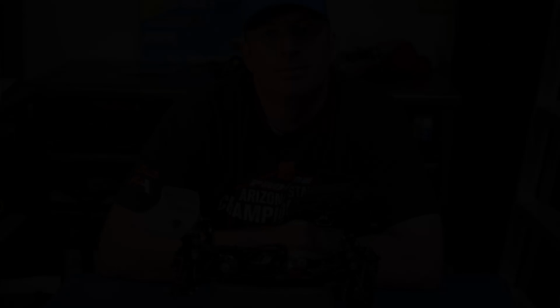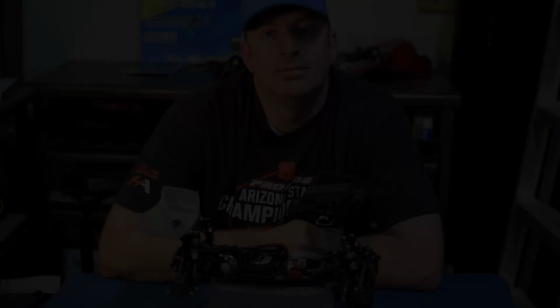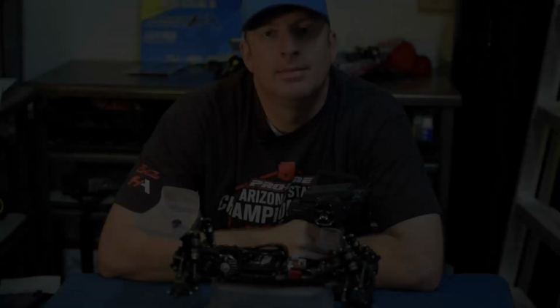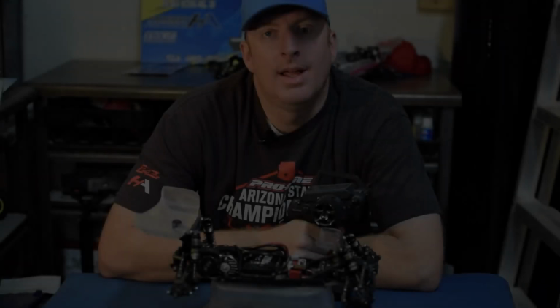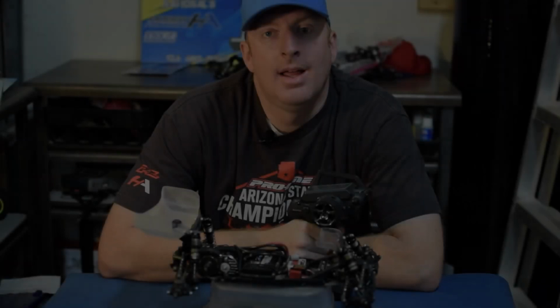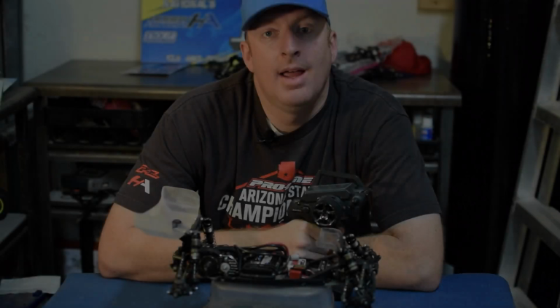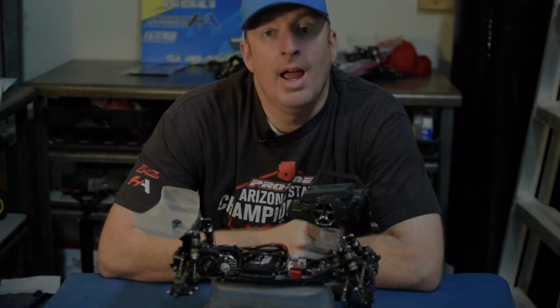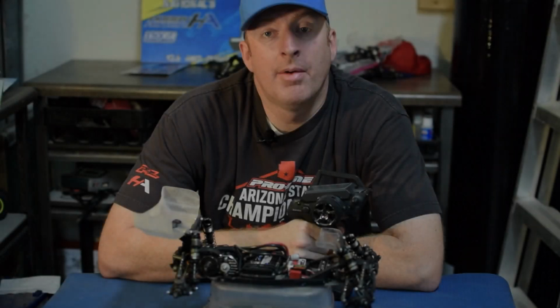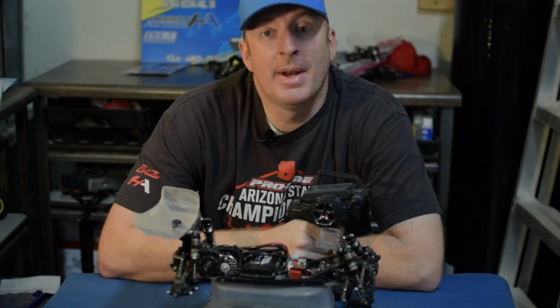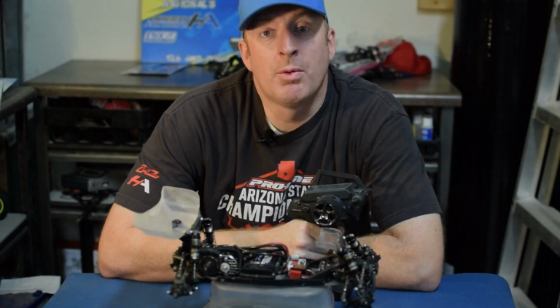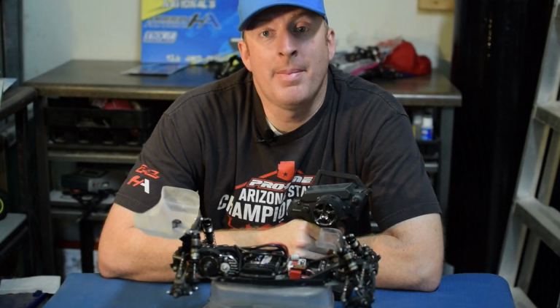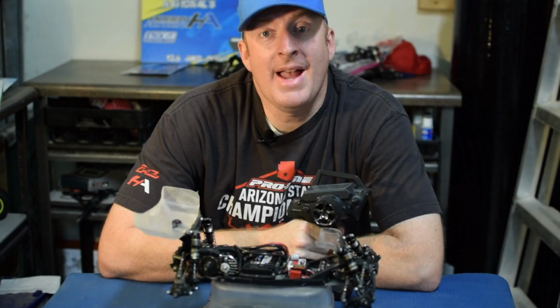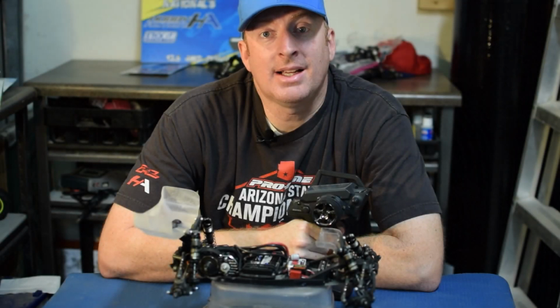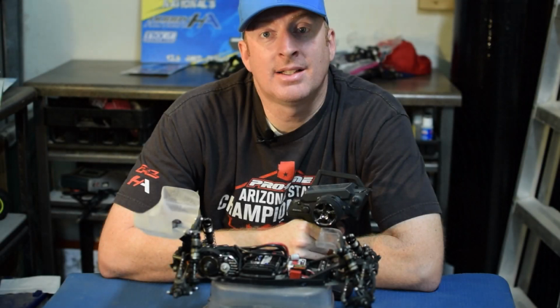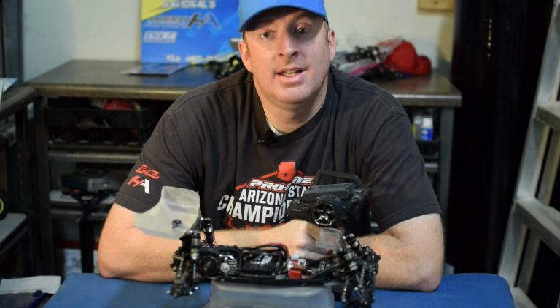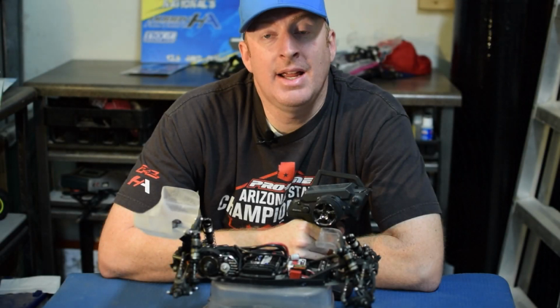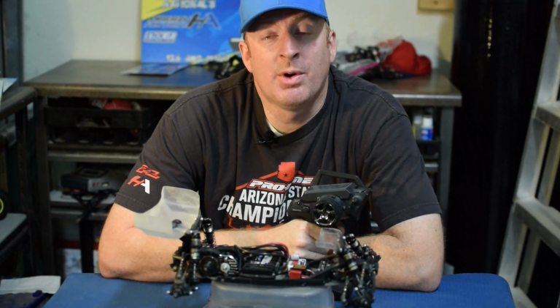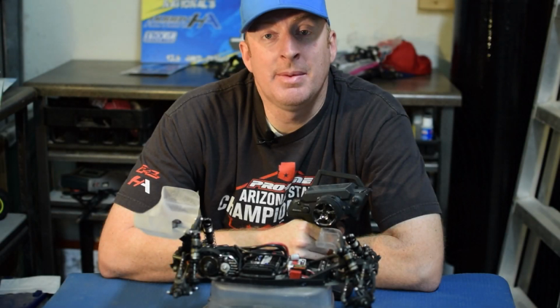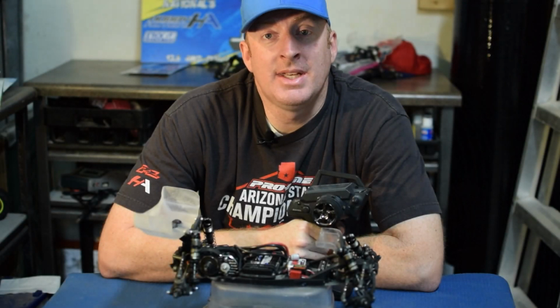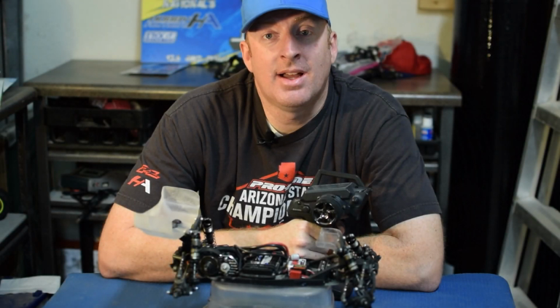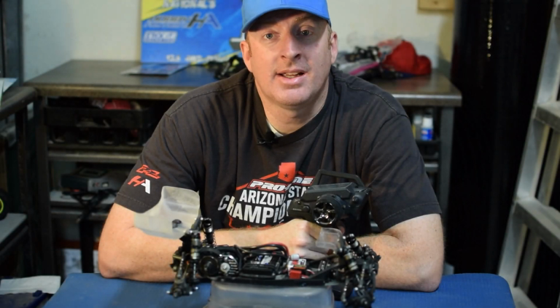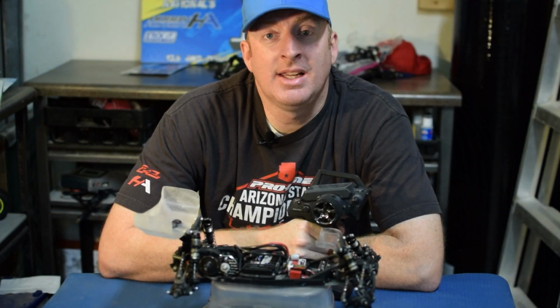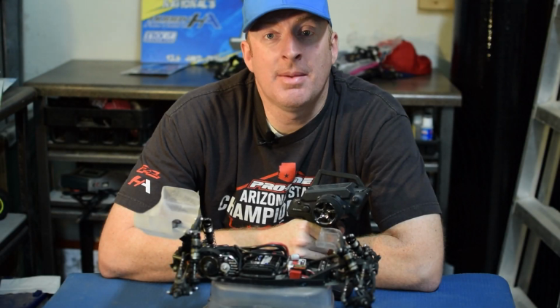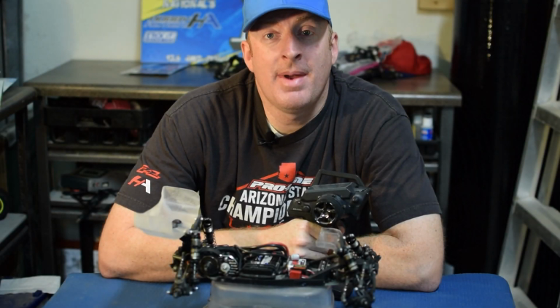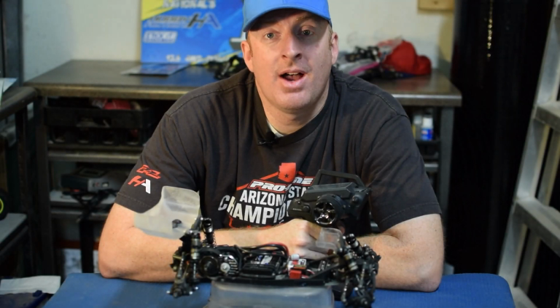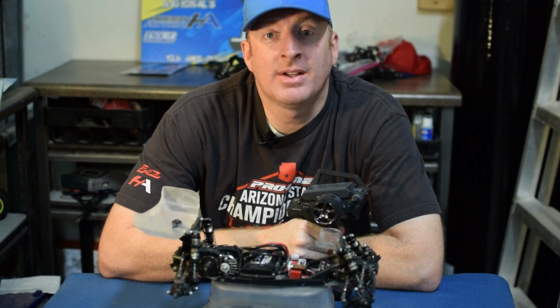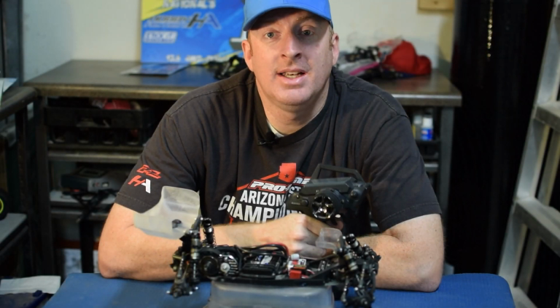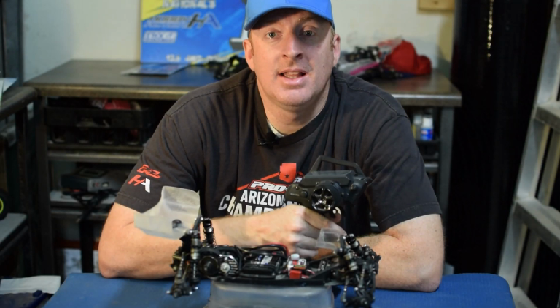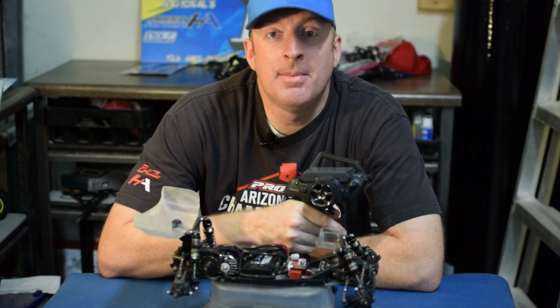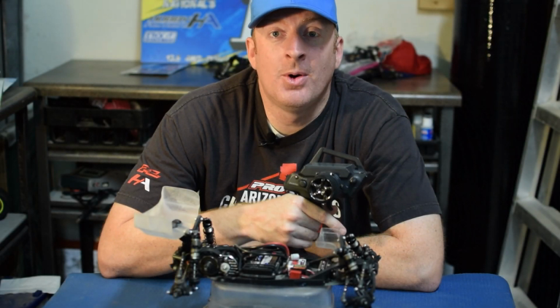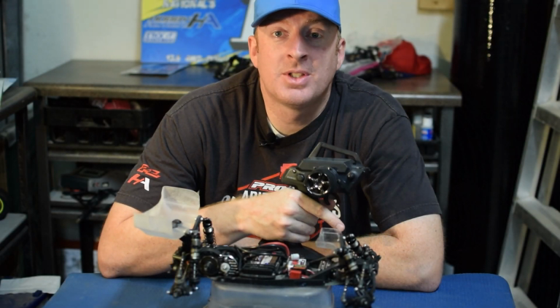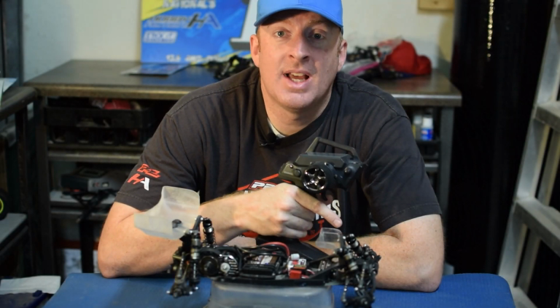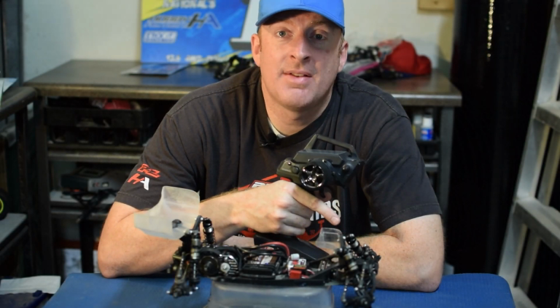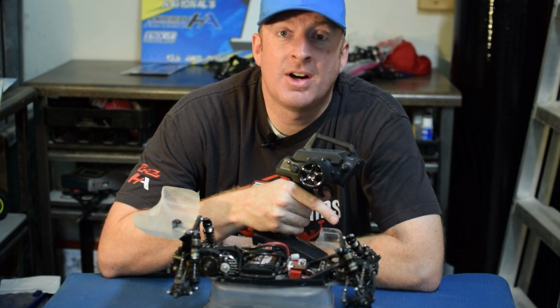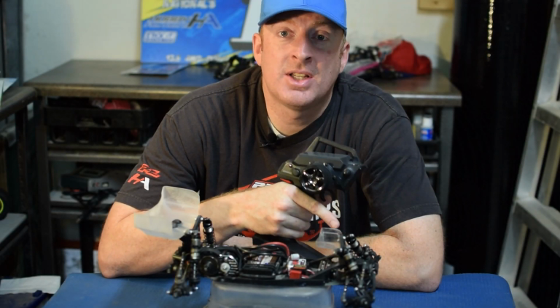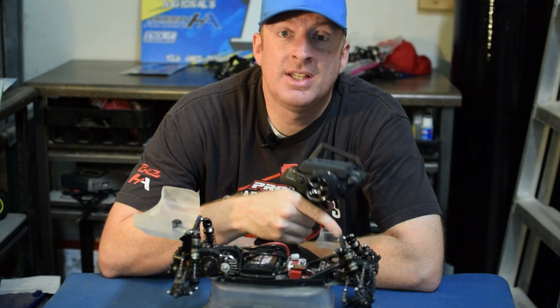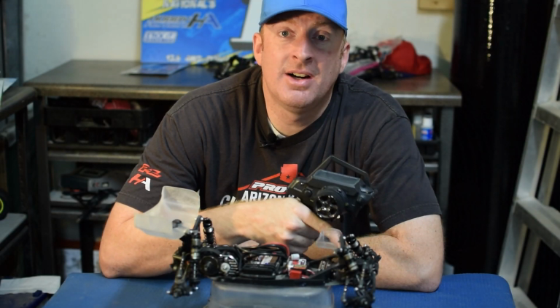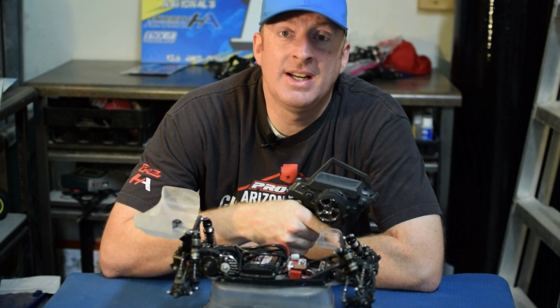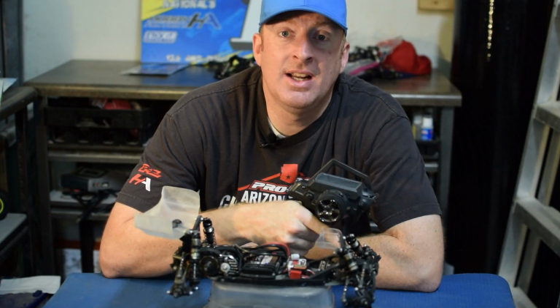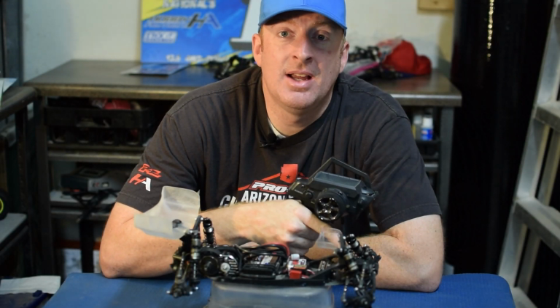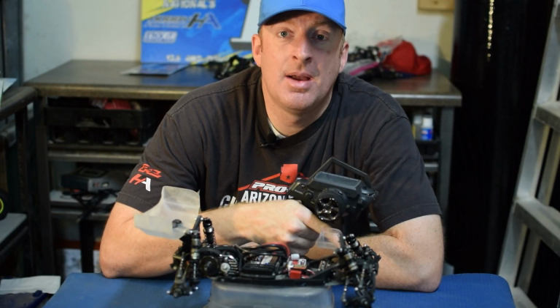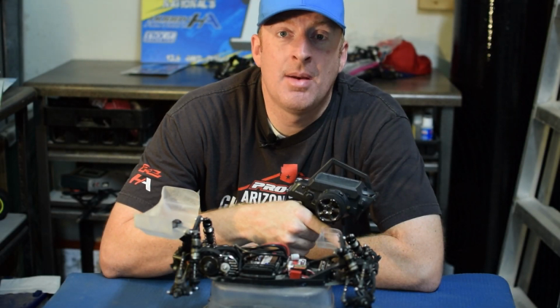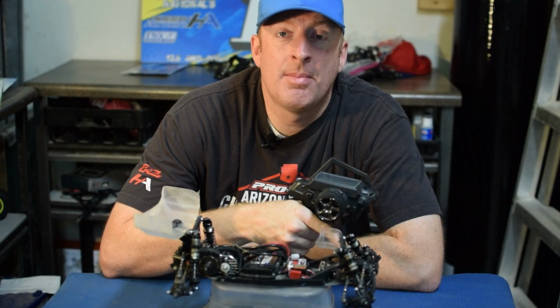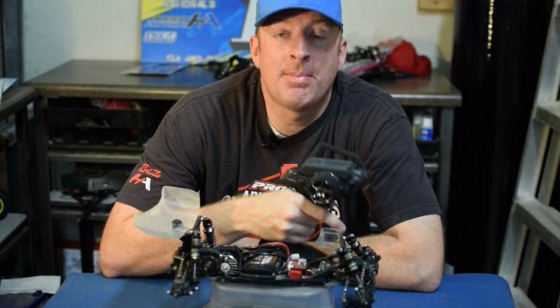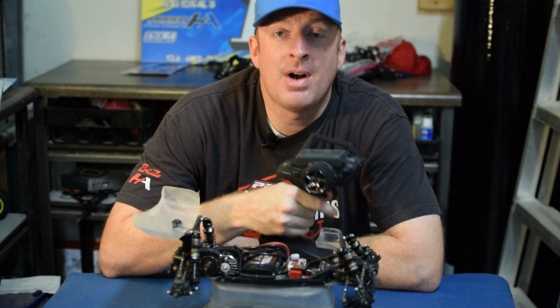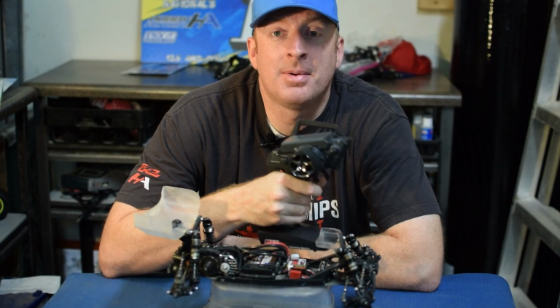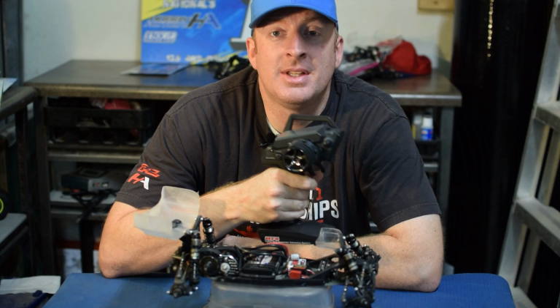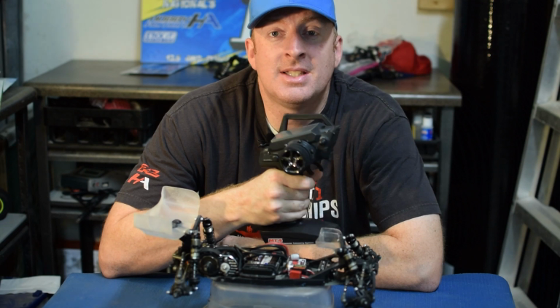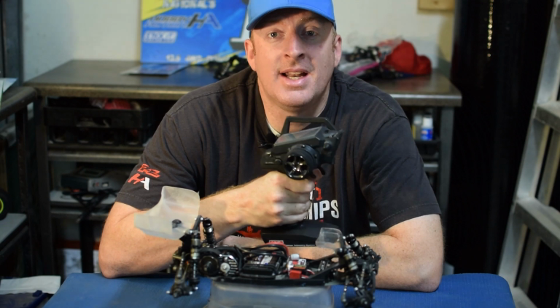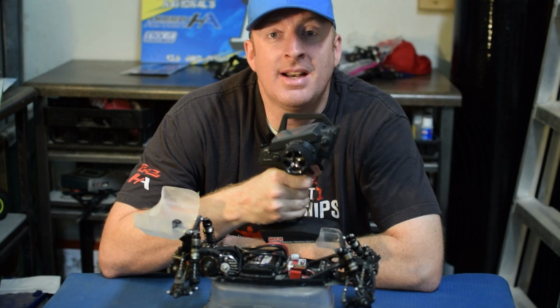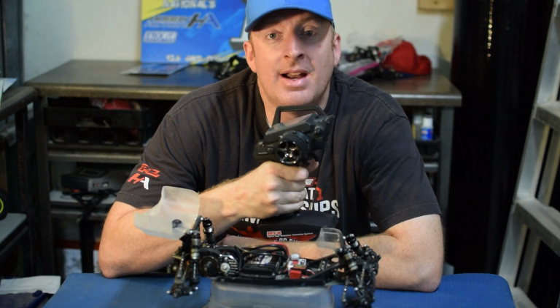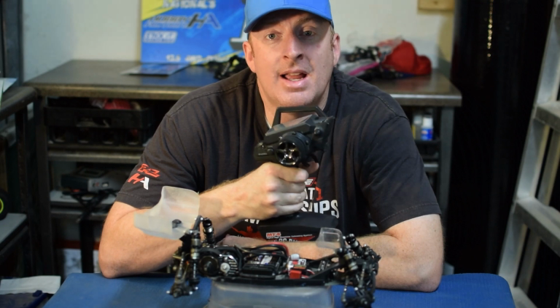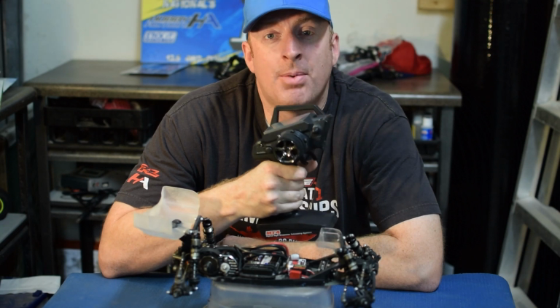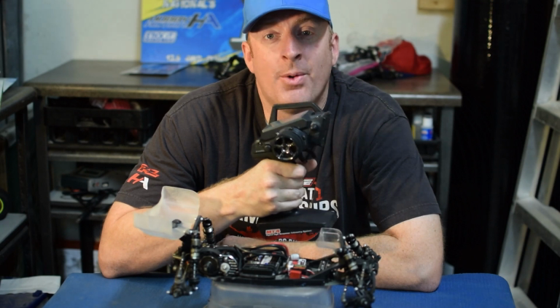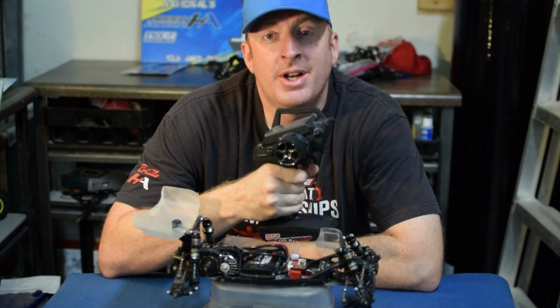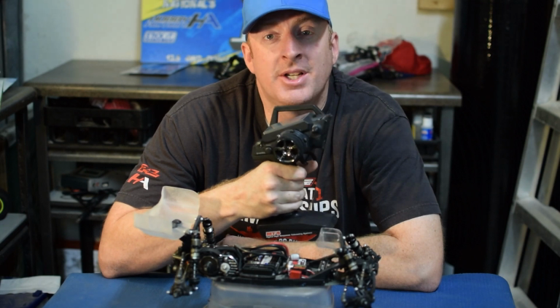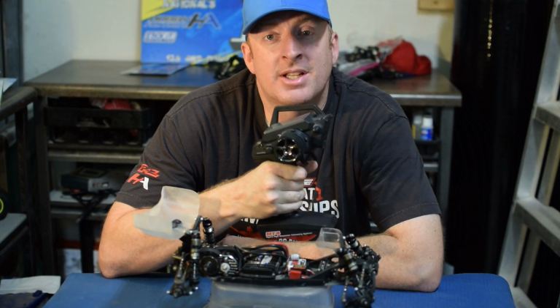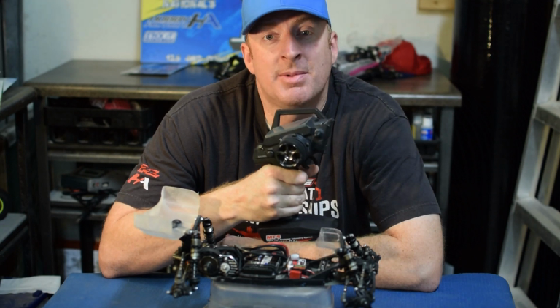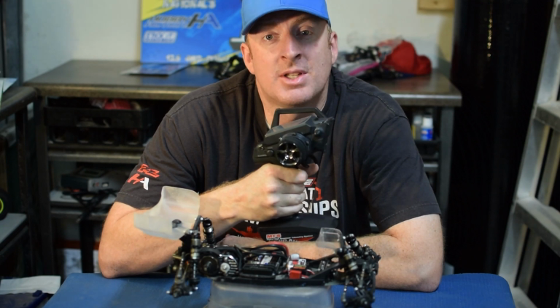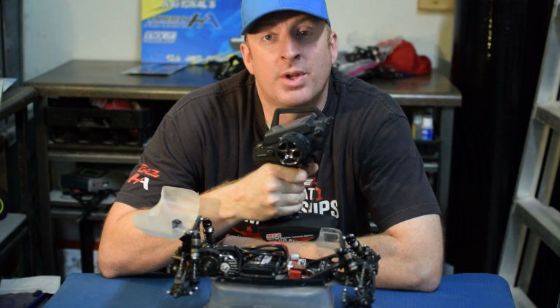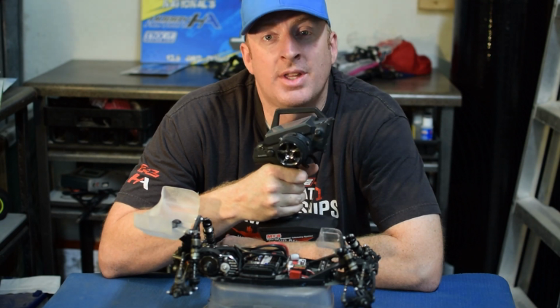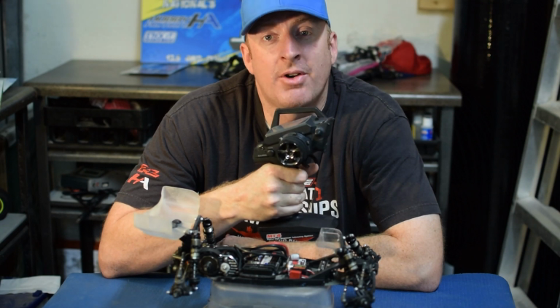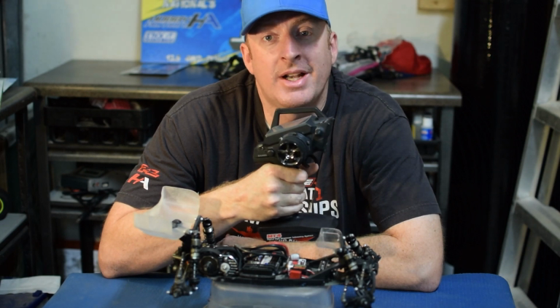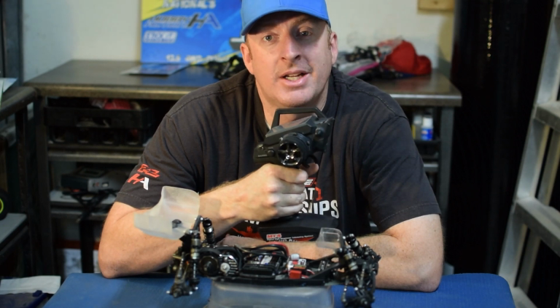Hey everybody, we're back. Today we're going to be talking about getting the most out of our steering by properly setting our end point adjustments with our radio.